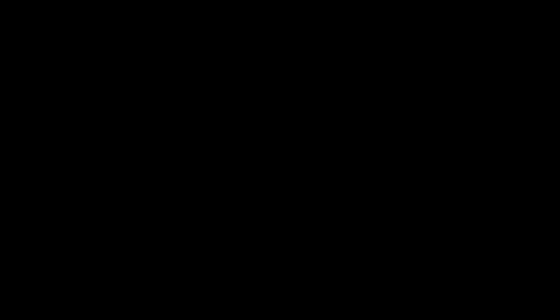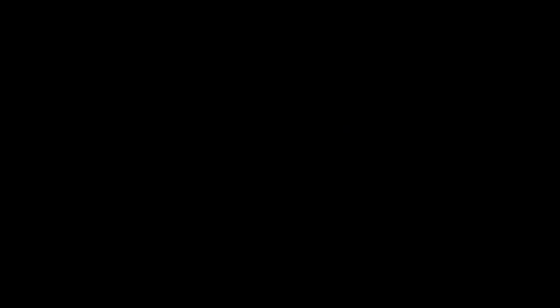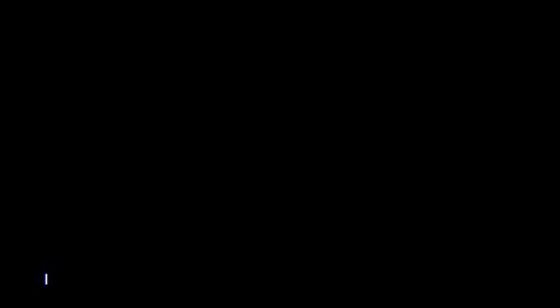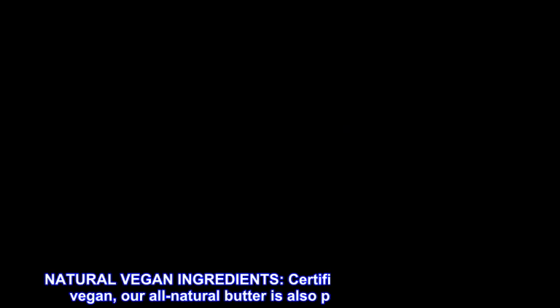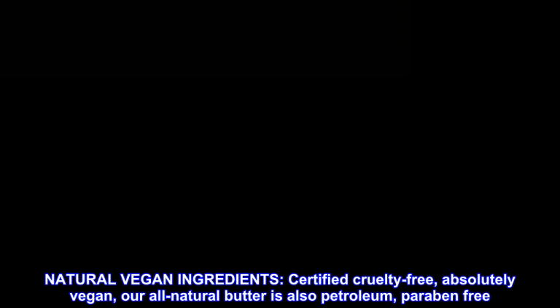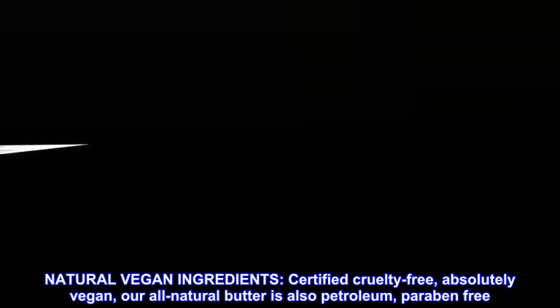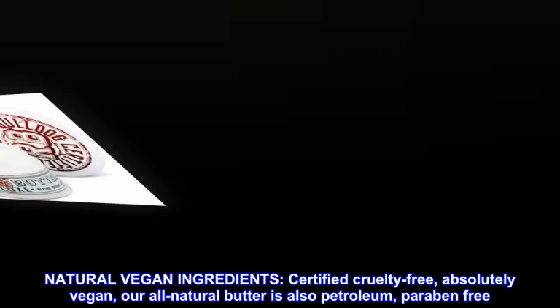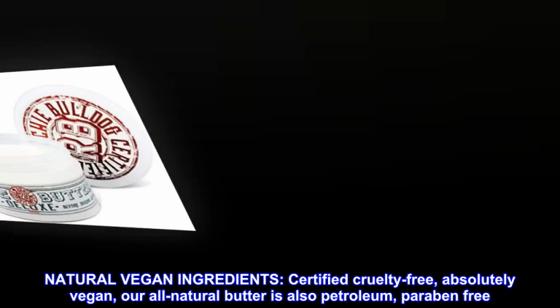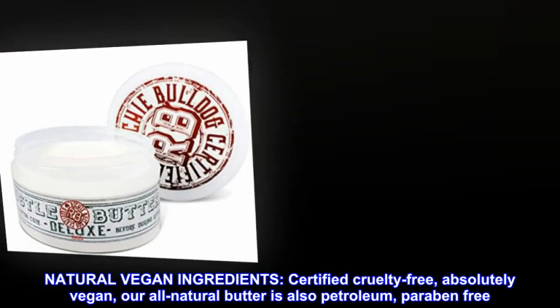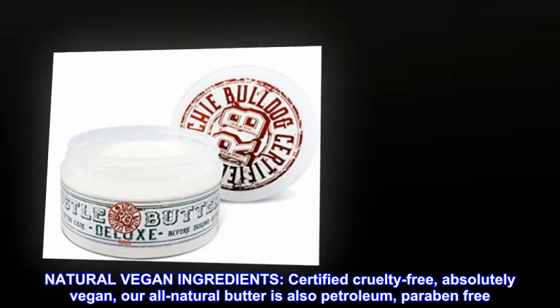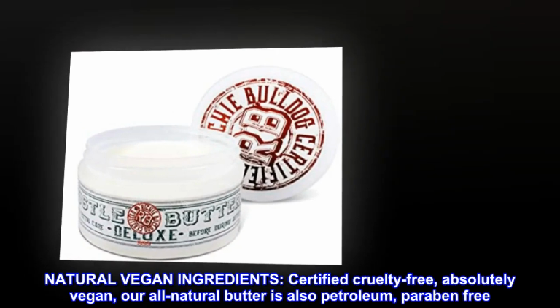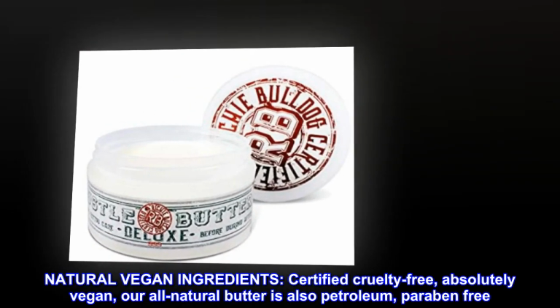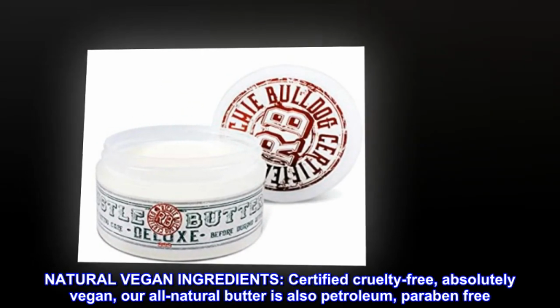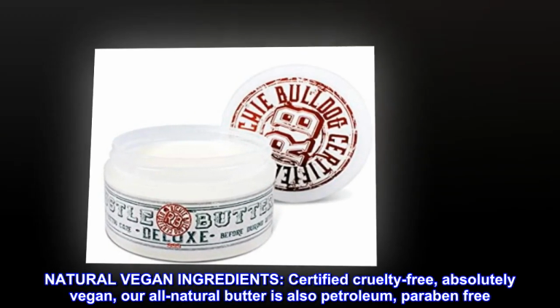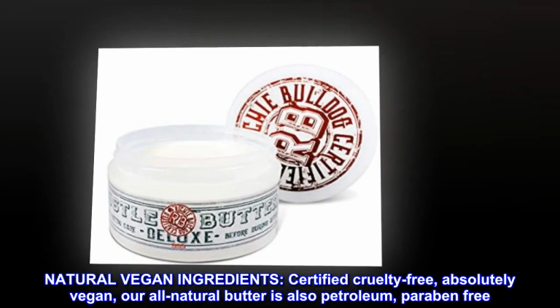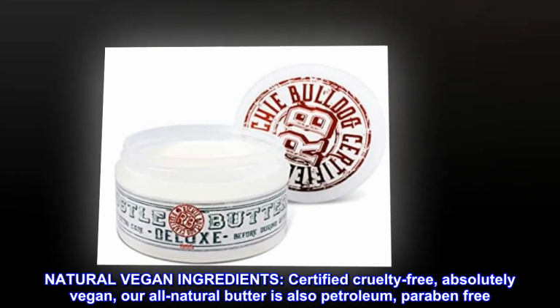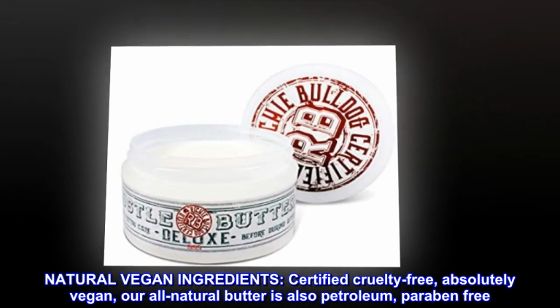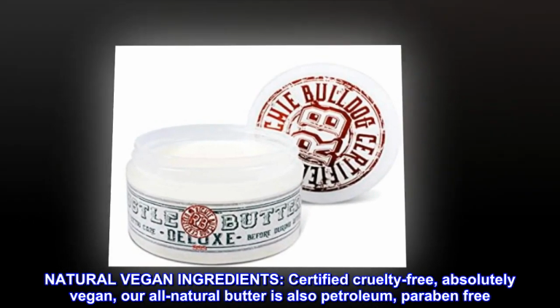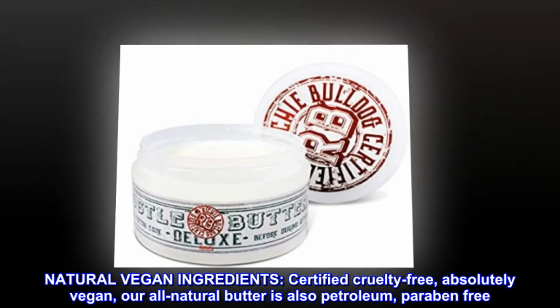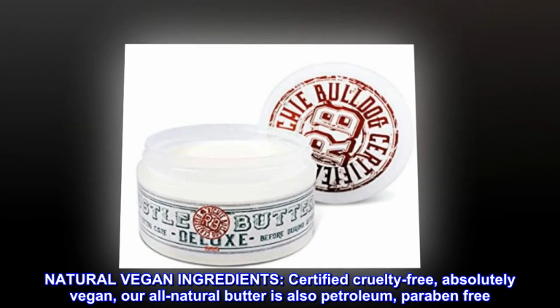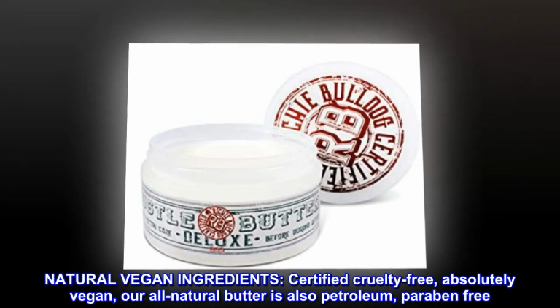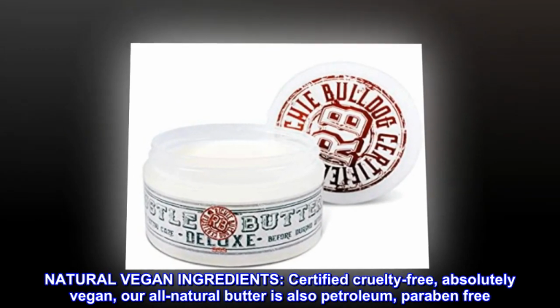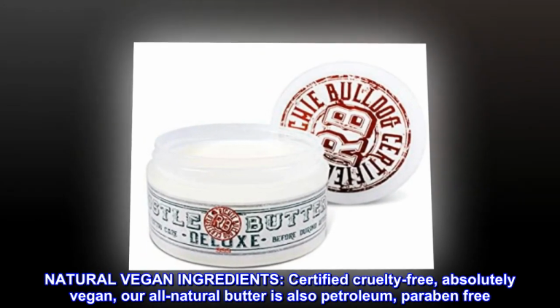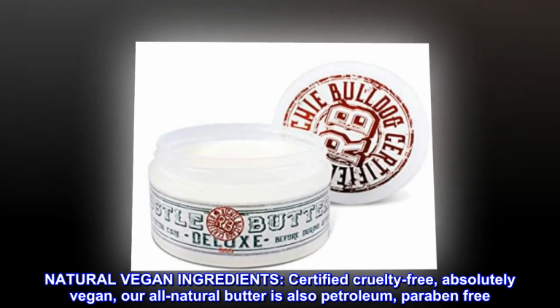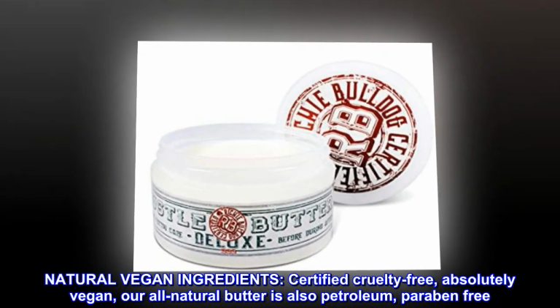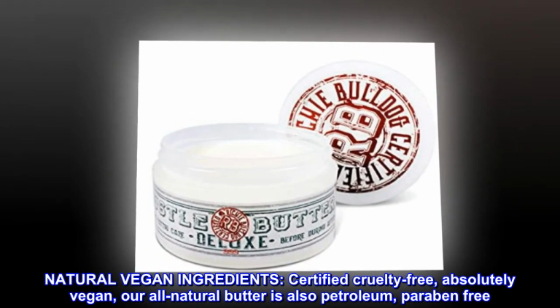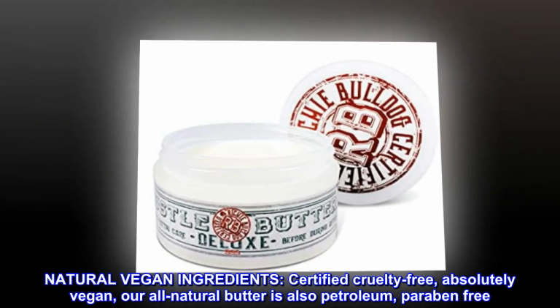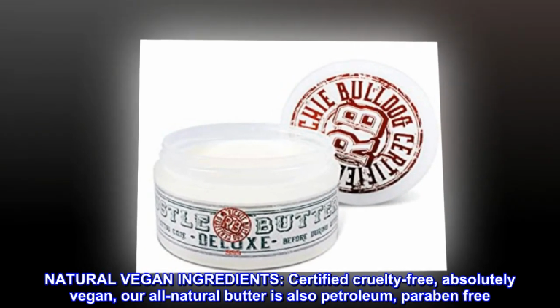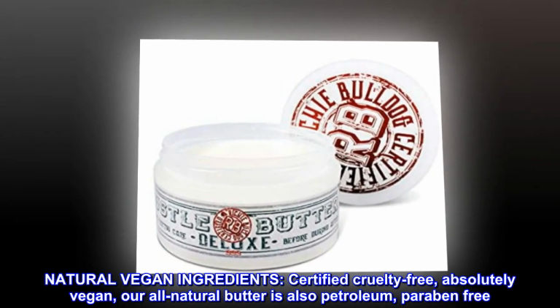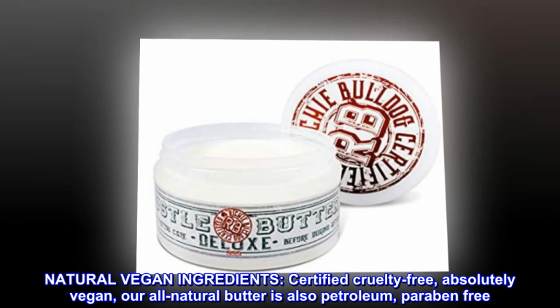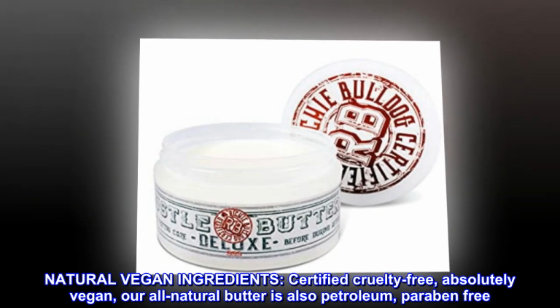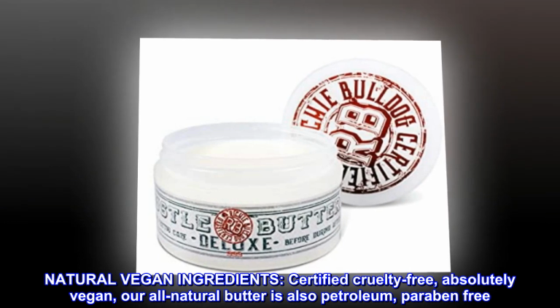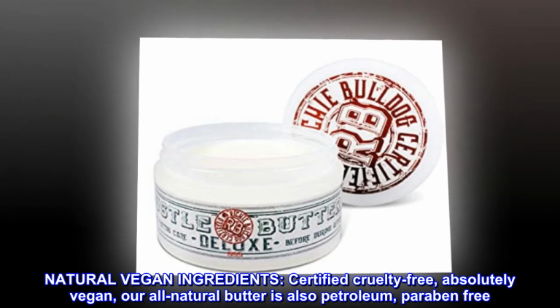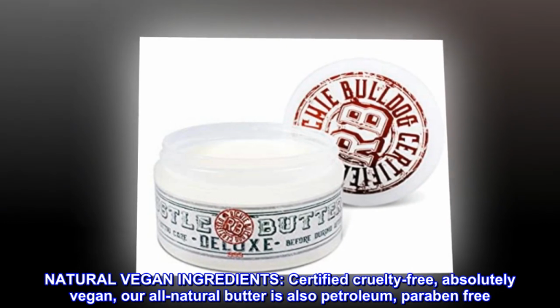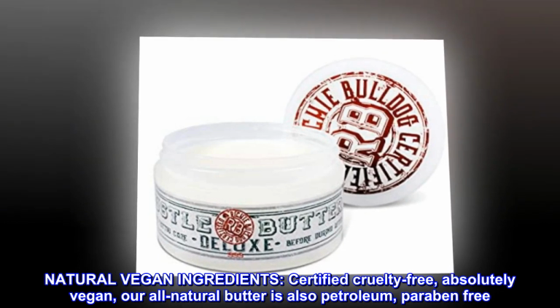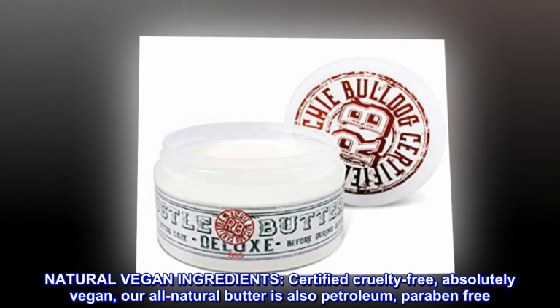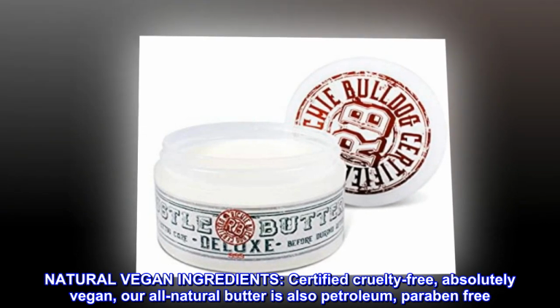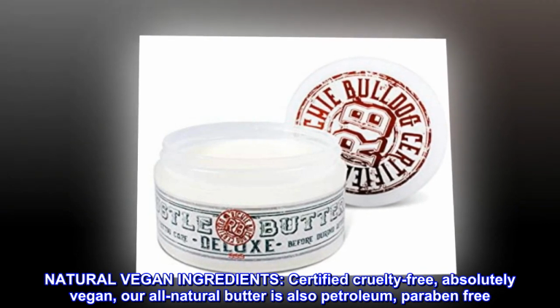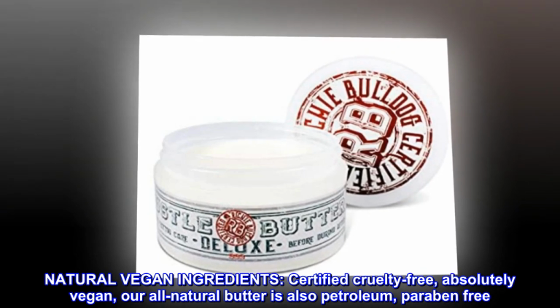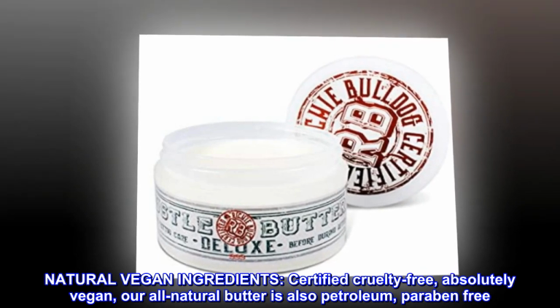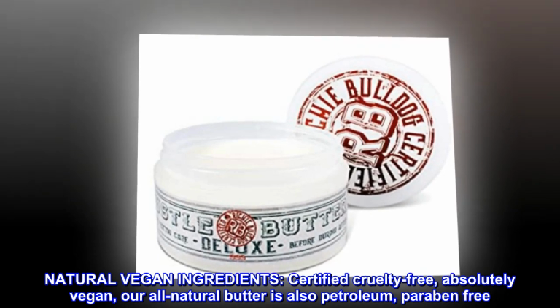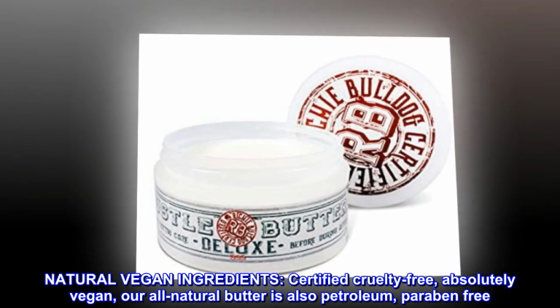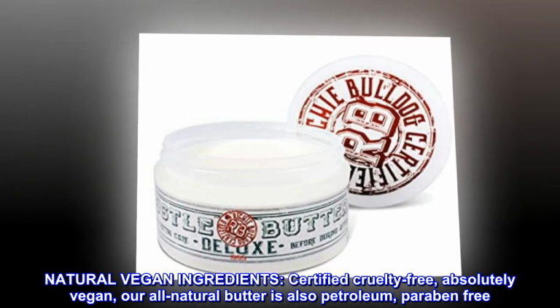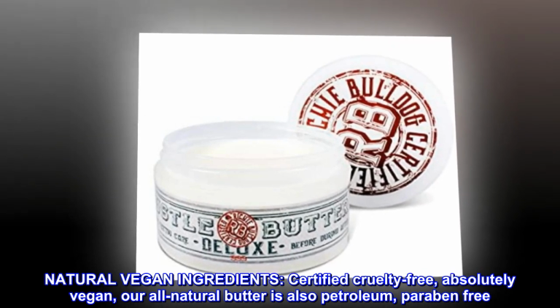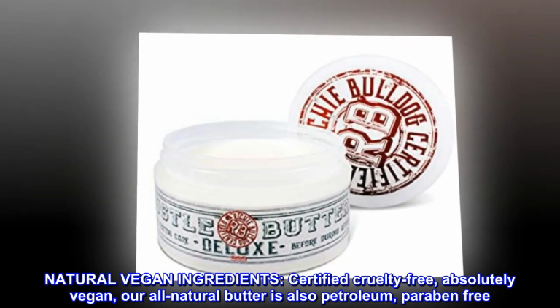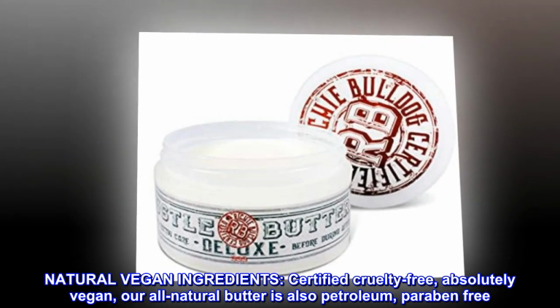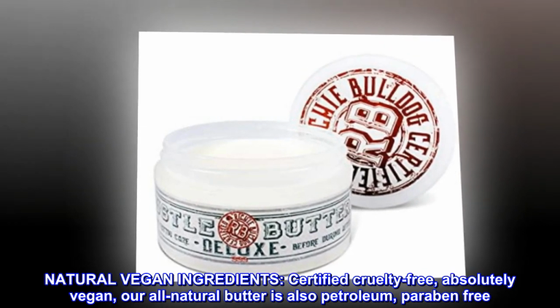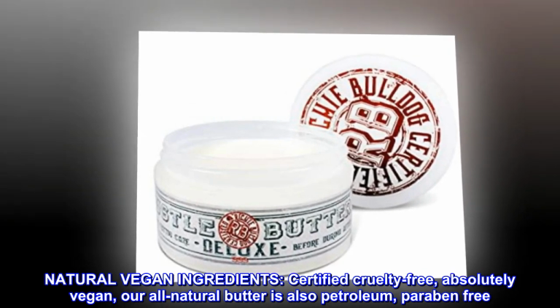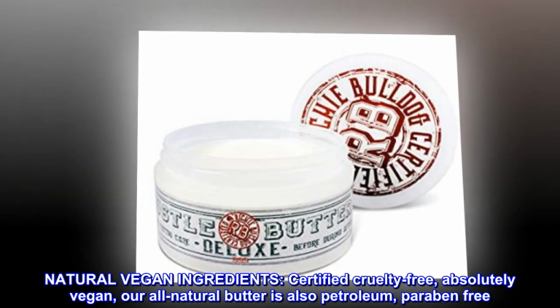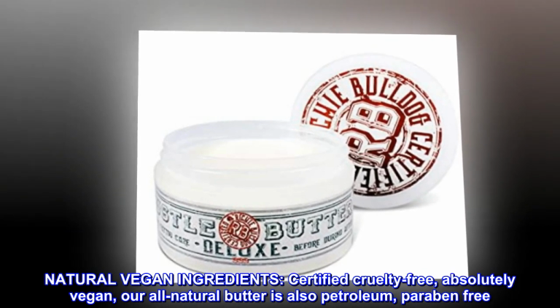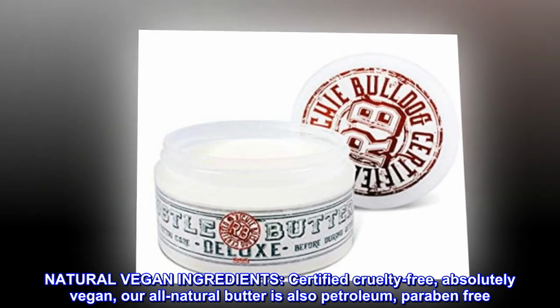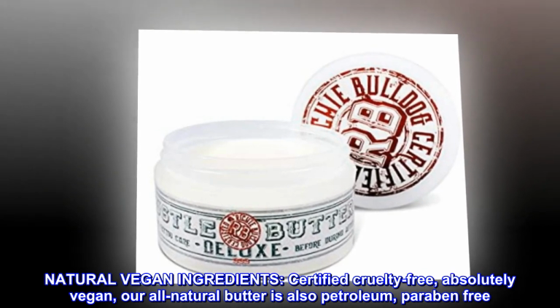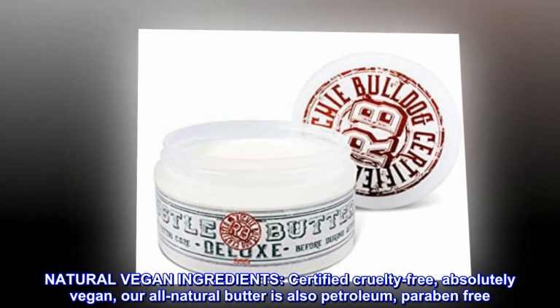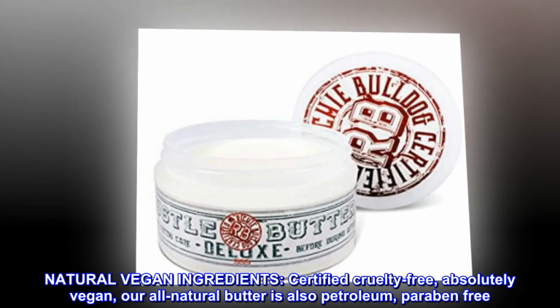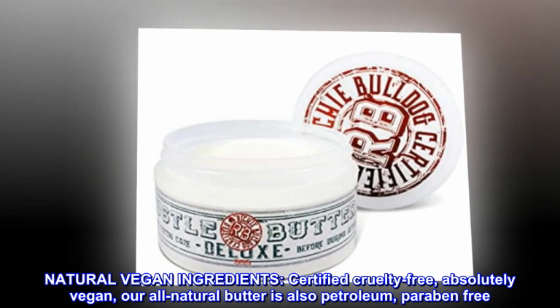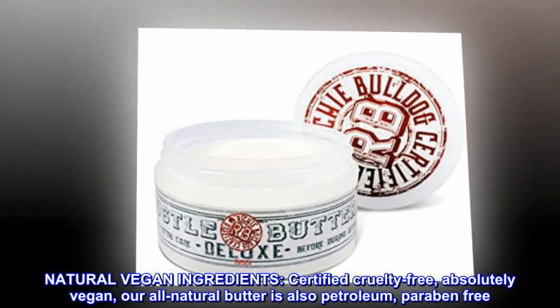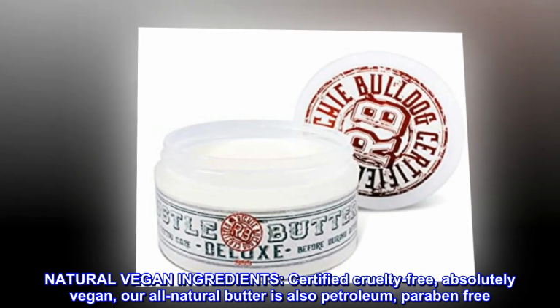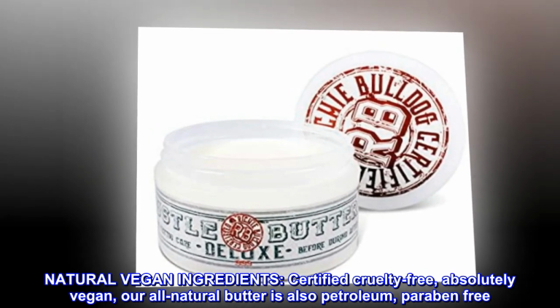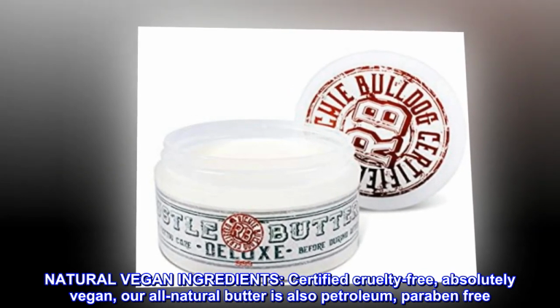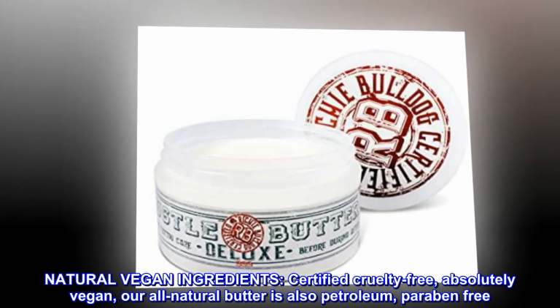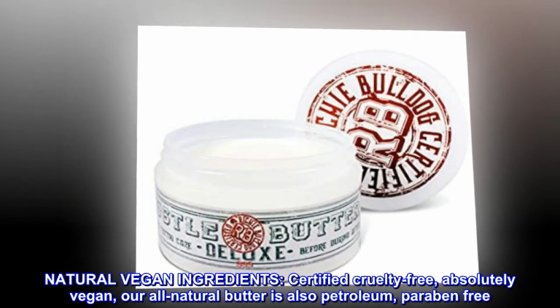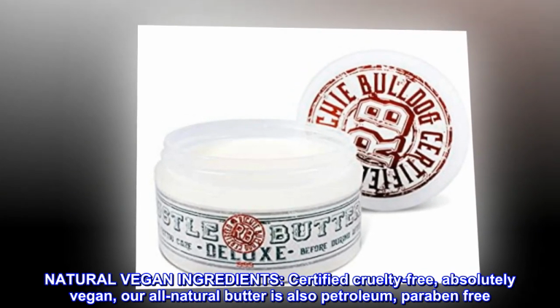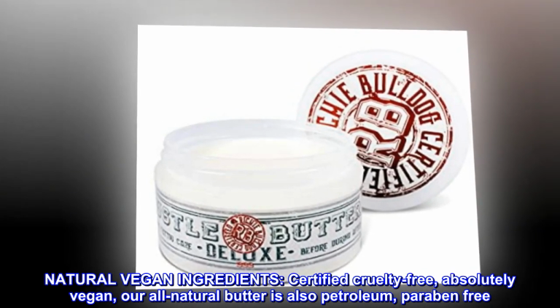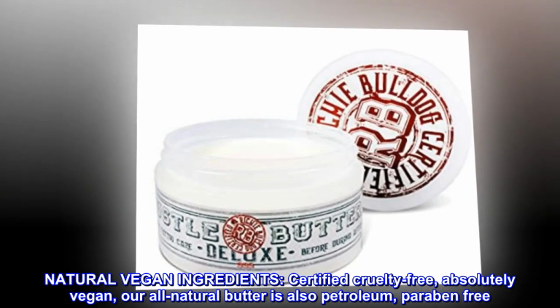Natural vegan ingredients. Certified cruelty-free, absolutely vegan, our all-natural butter is also petroleum and paraben-free.